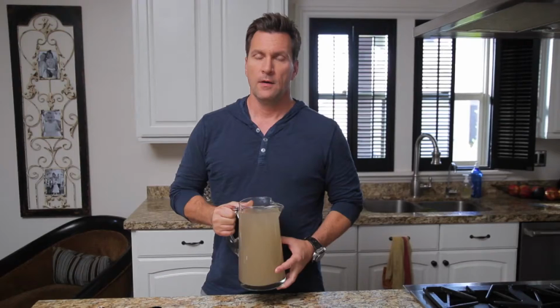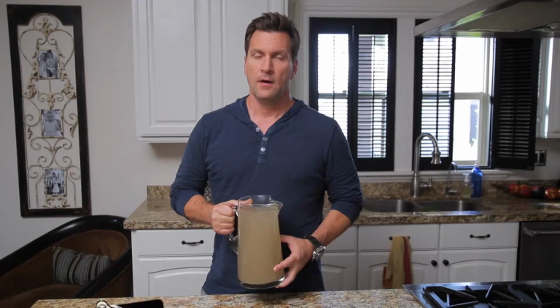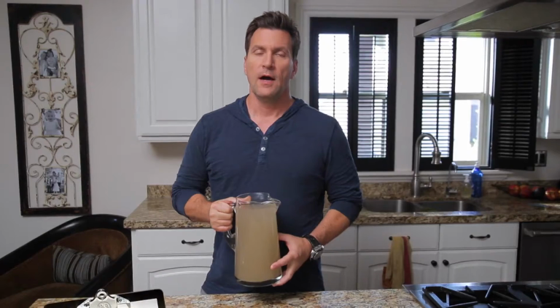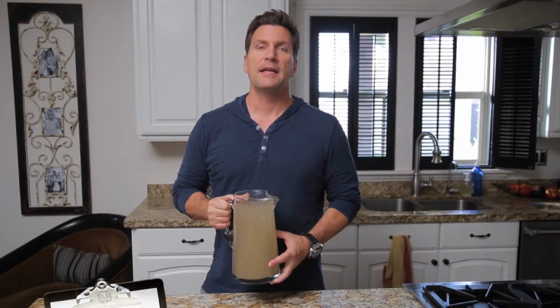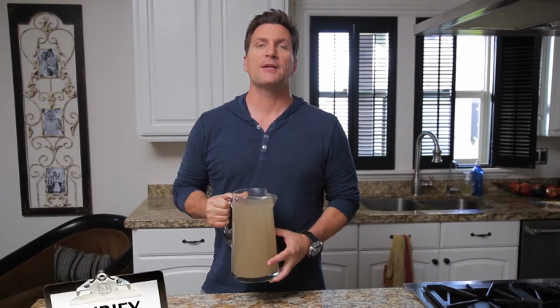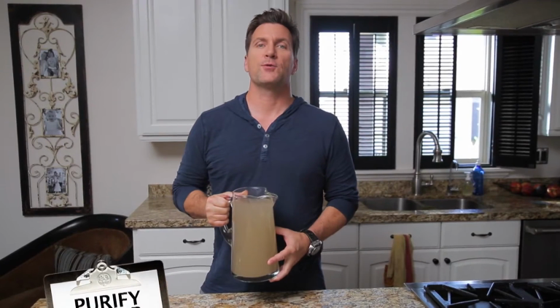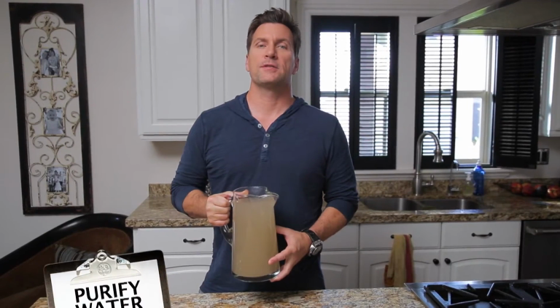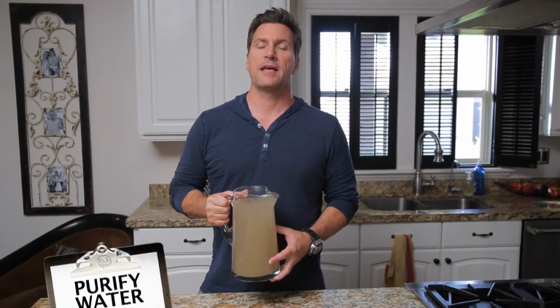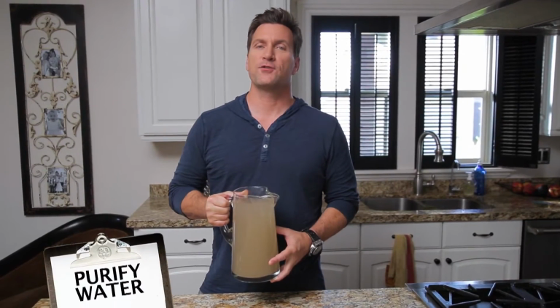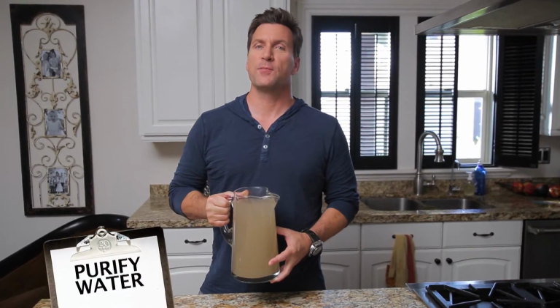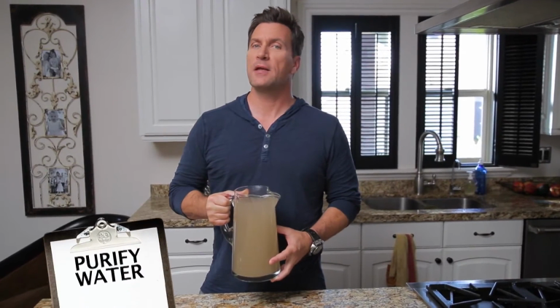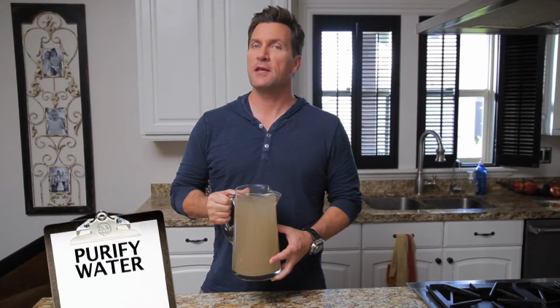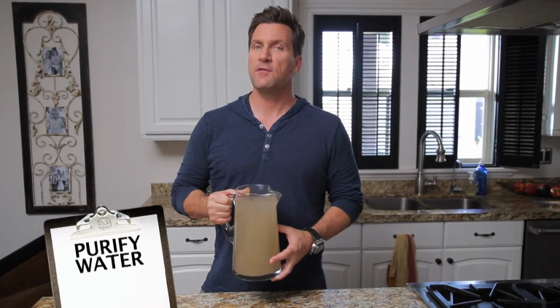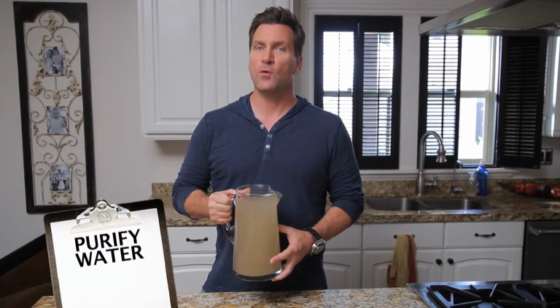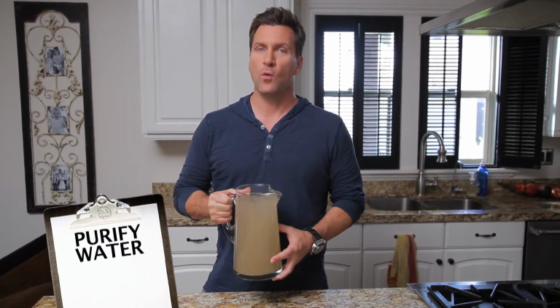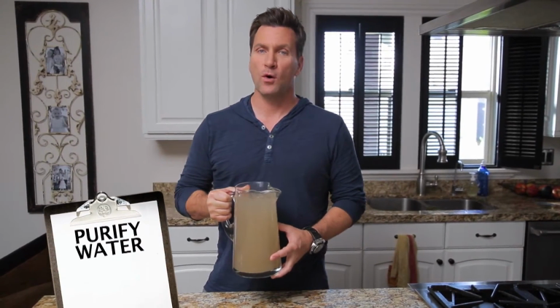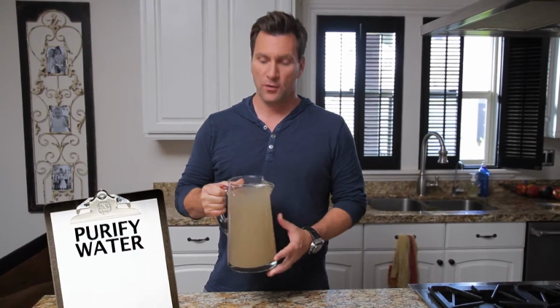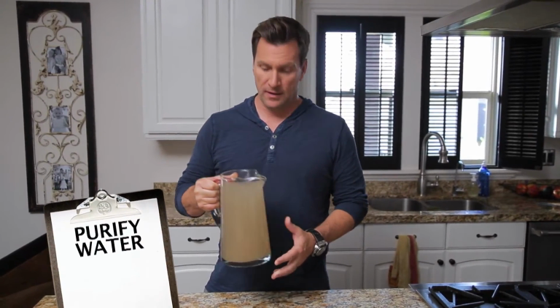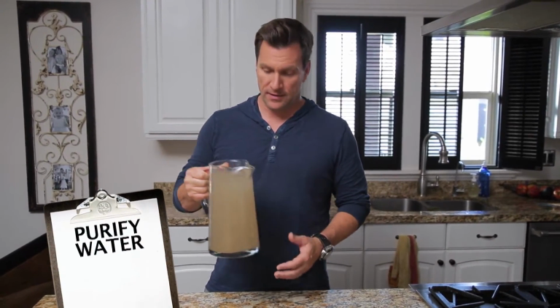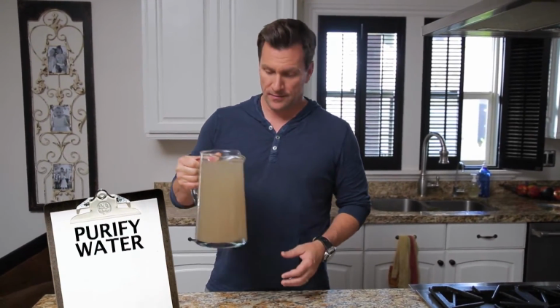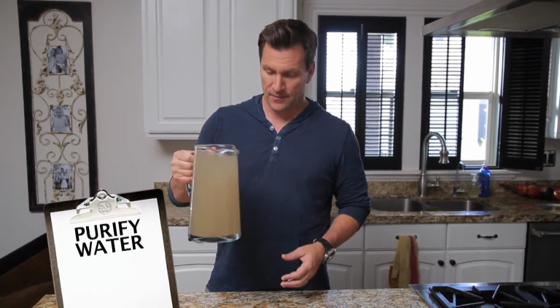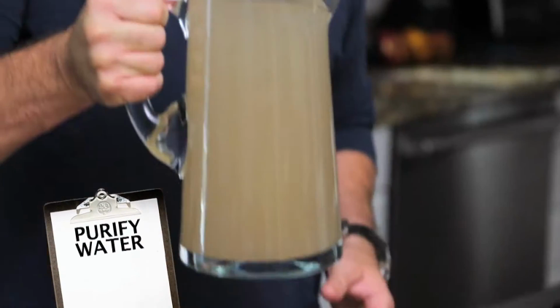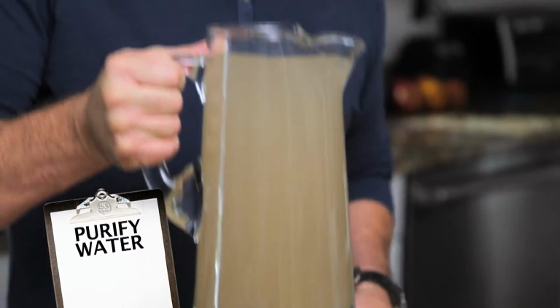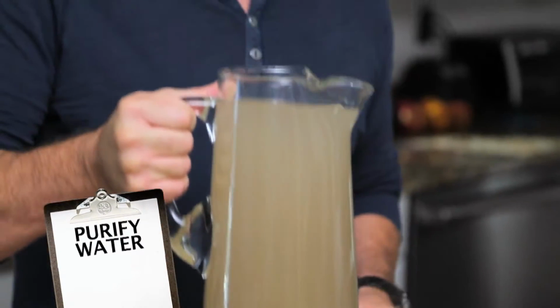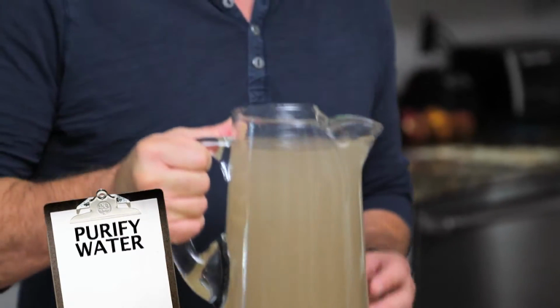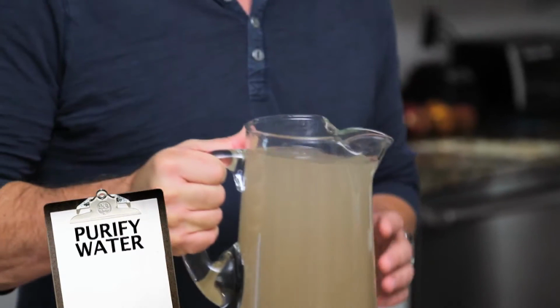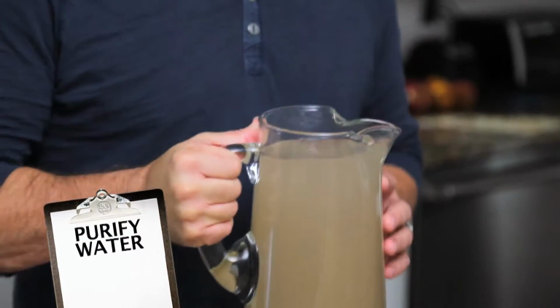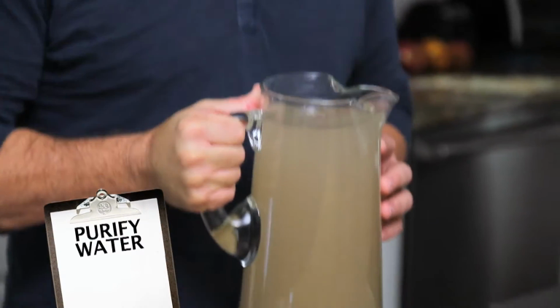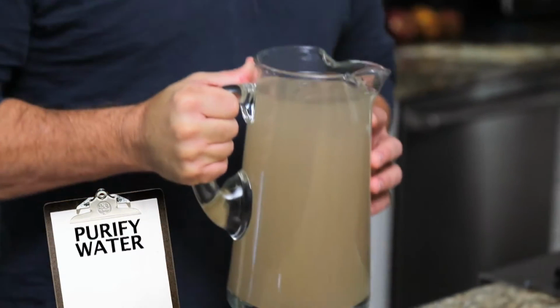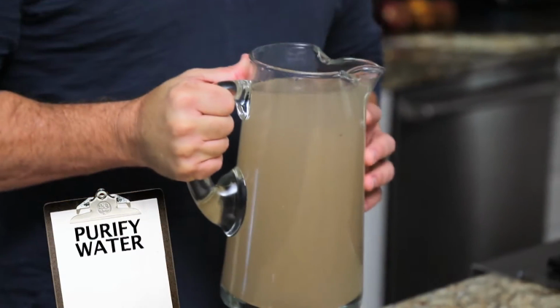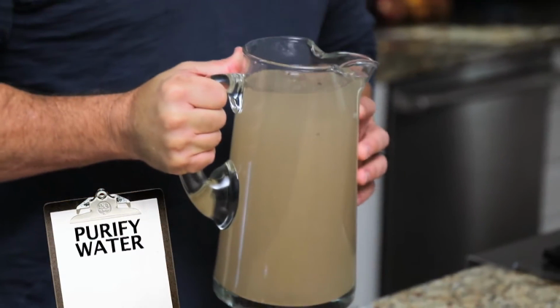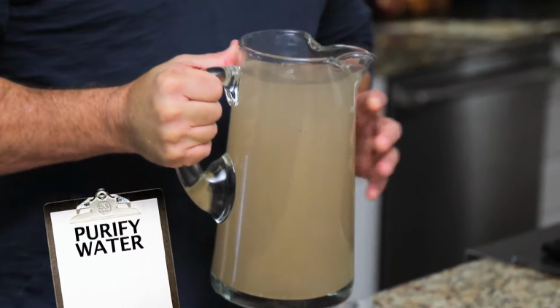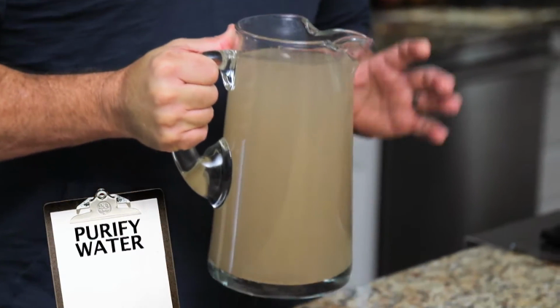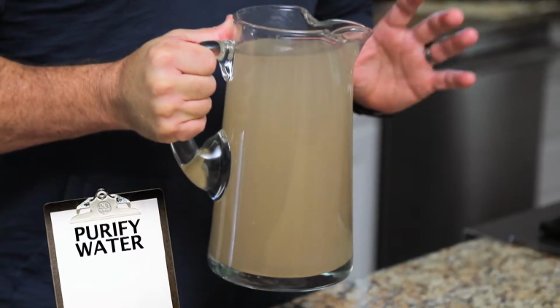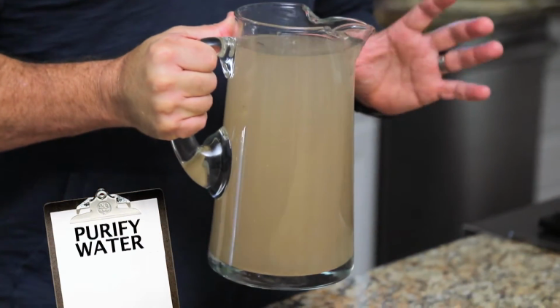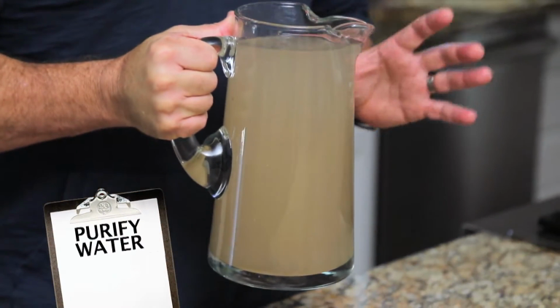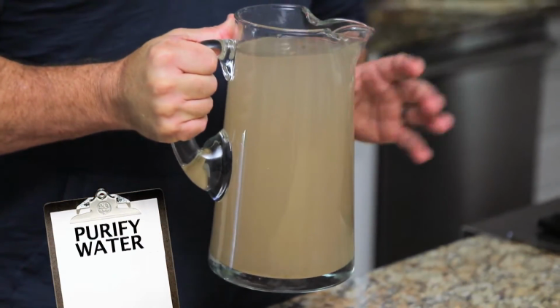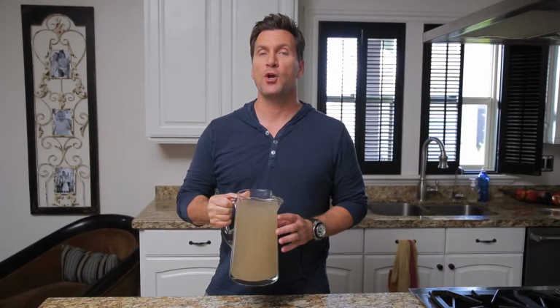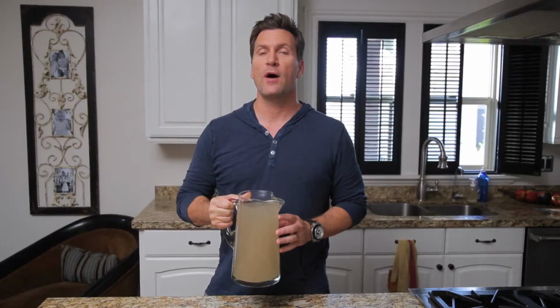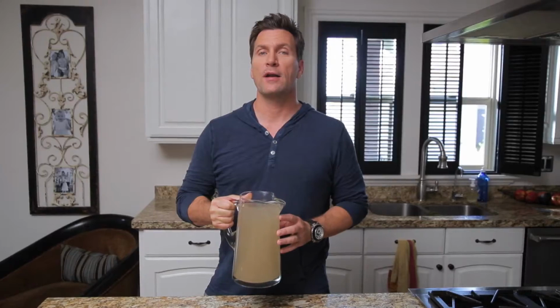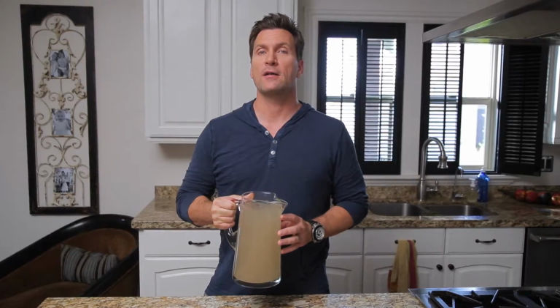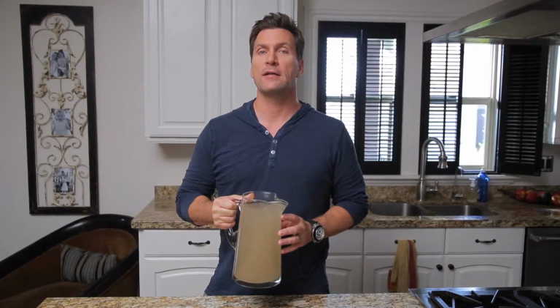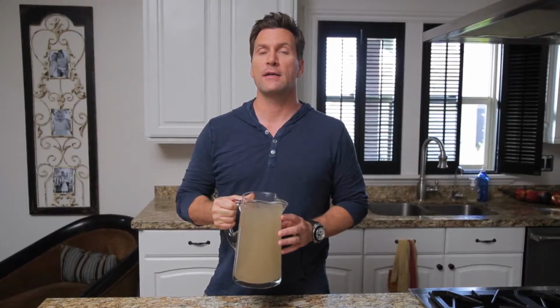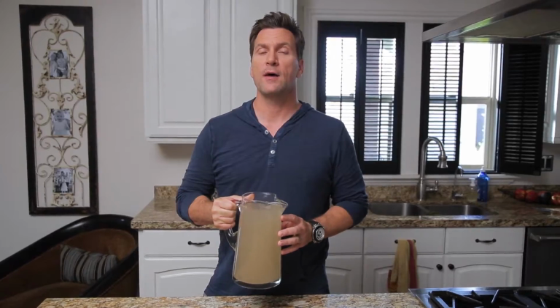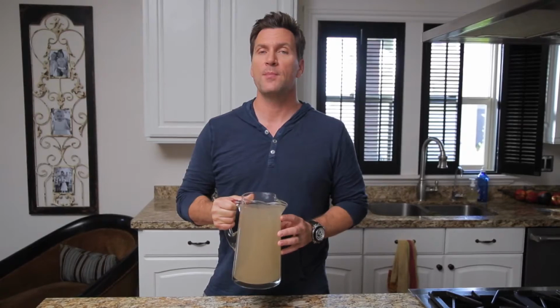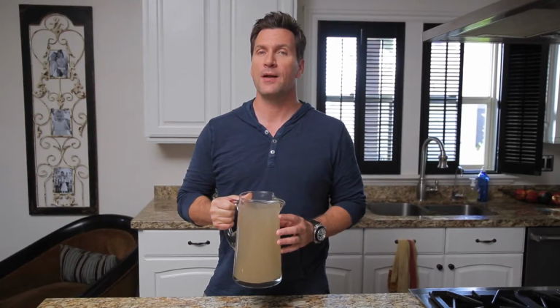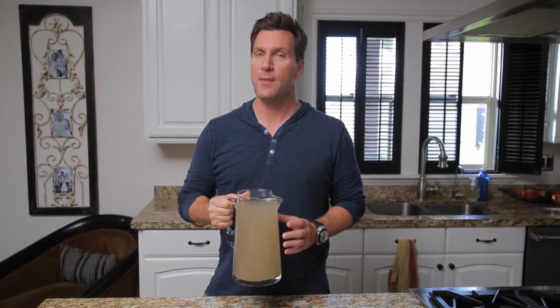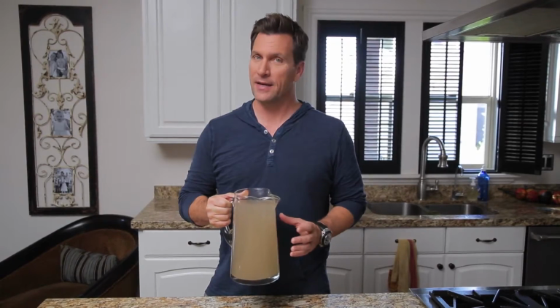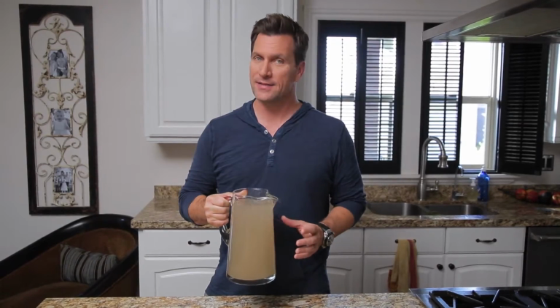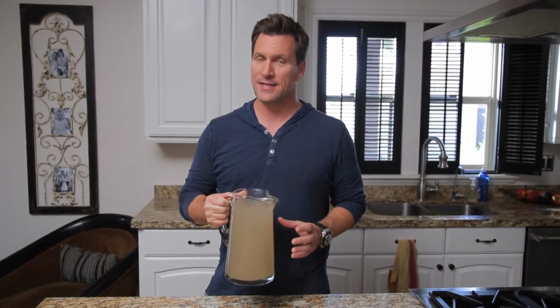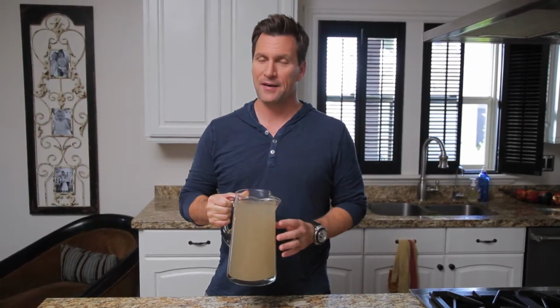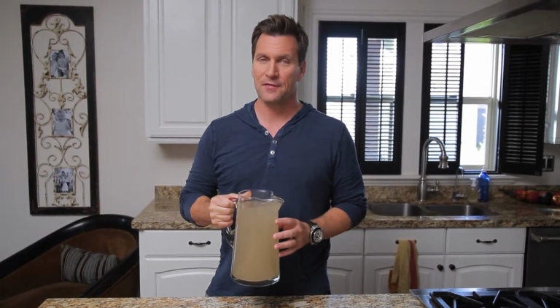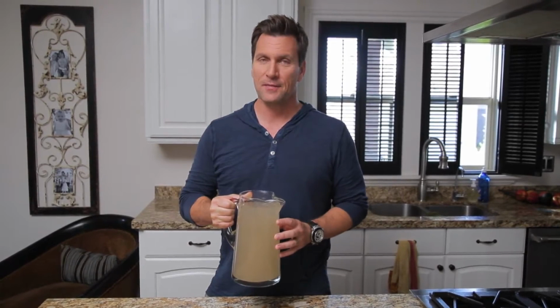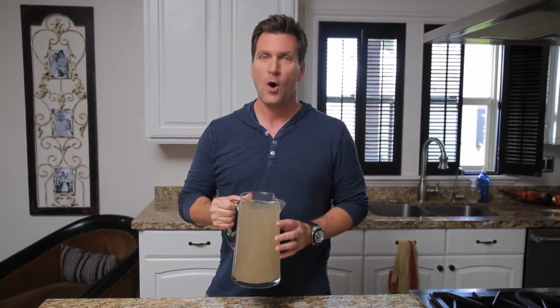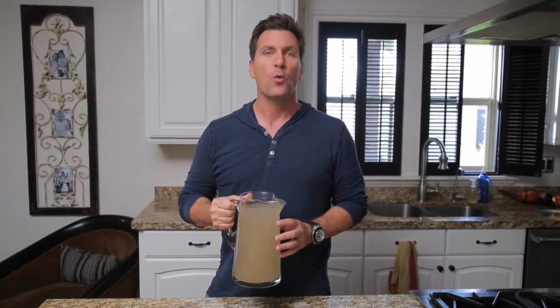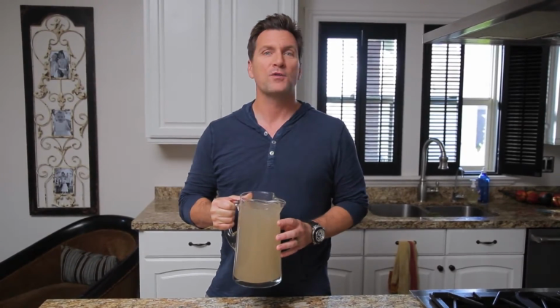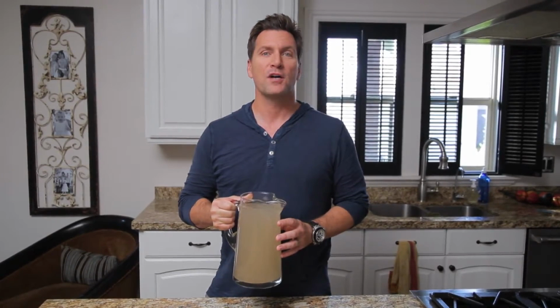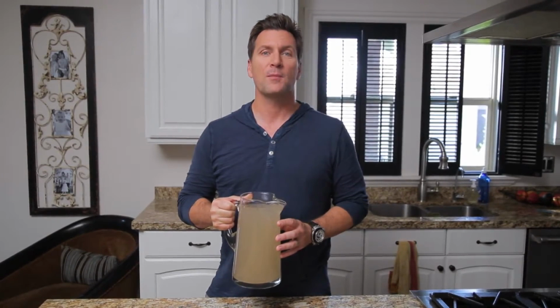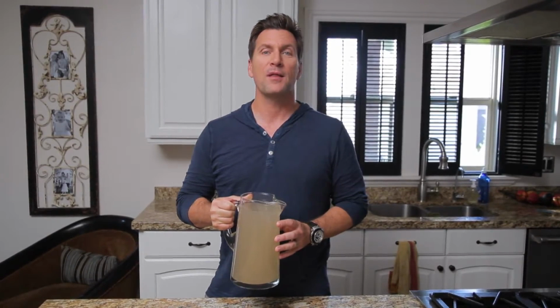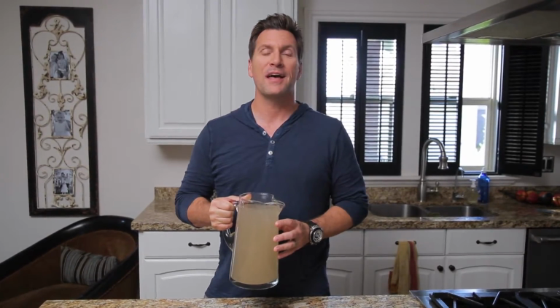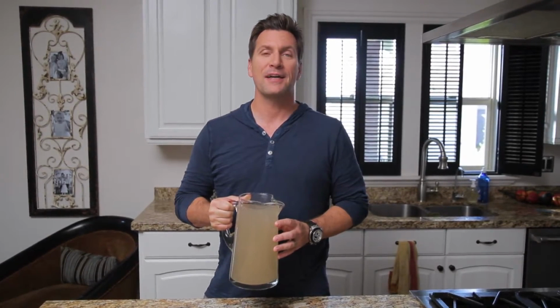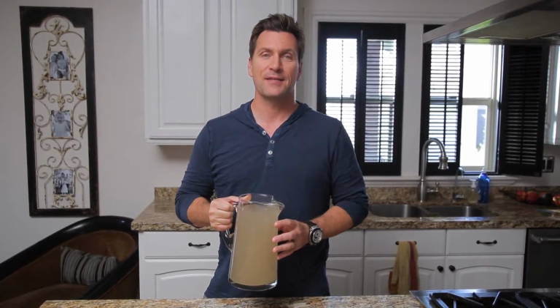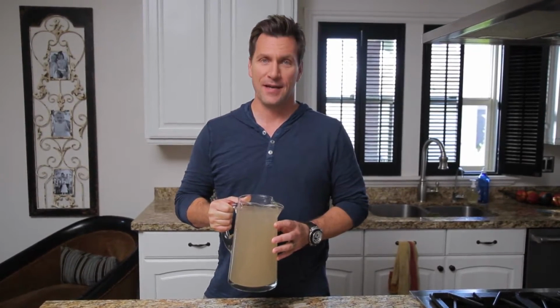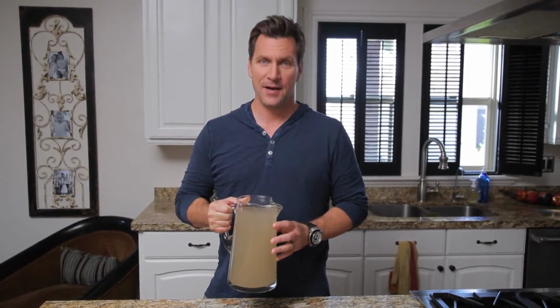A natural disaster may leave you with water that's unsafe to drink, so it's important to know how to clean it up and make it safe. We'll talk about that today.